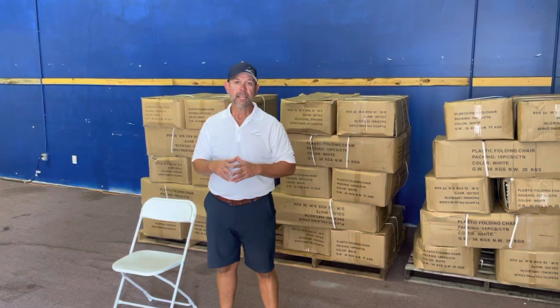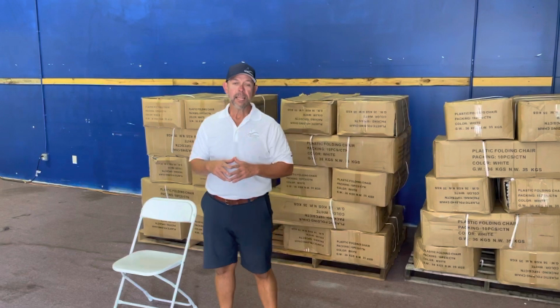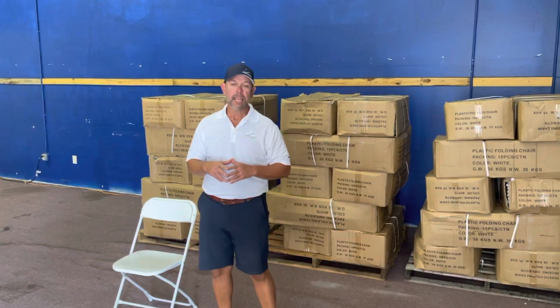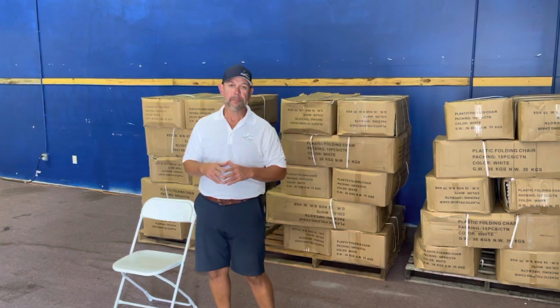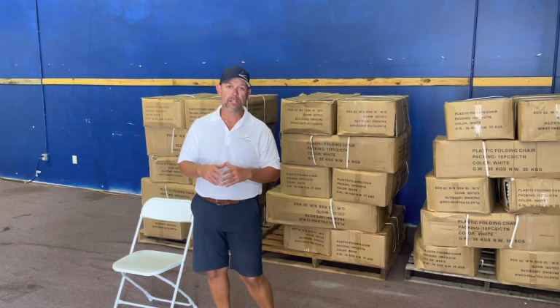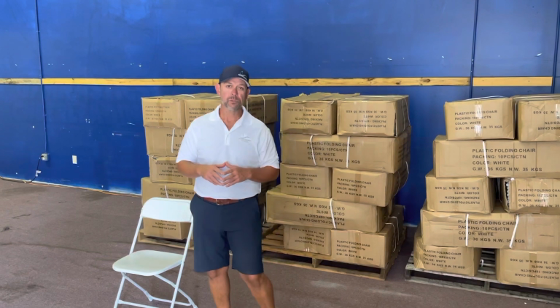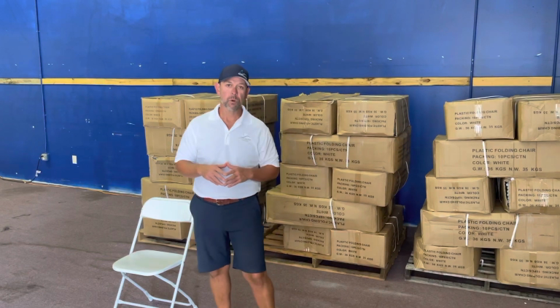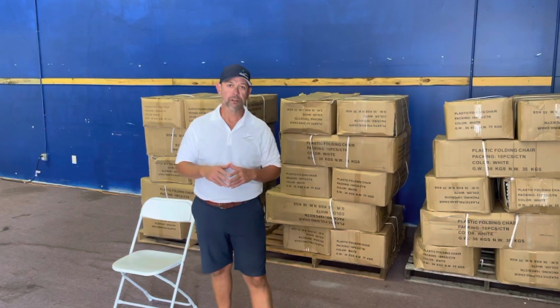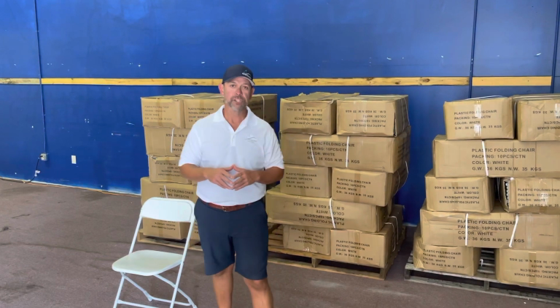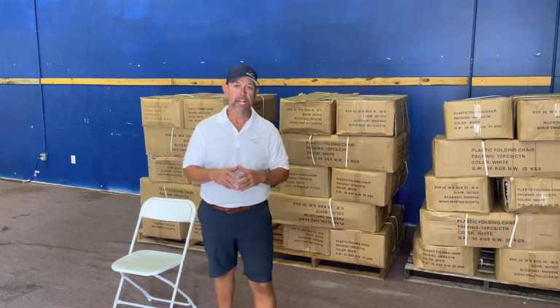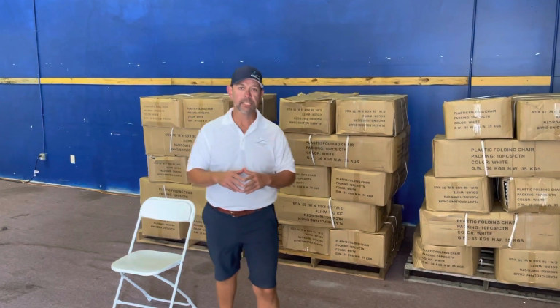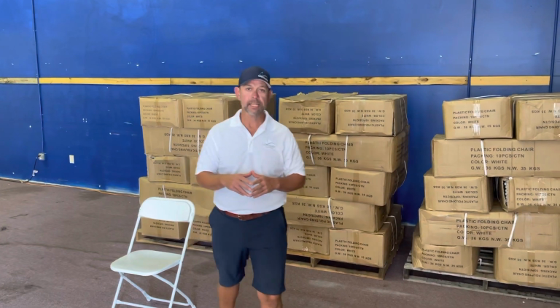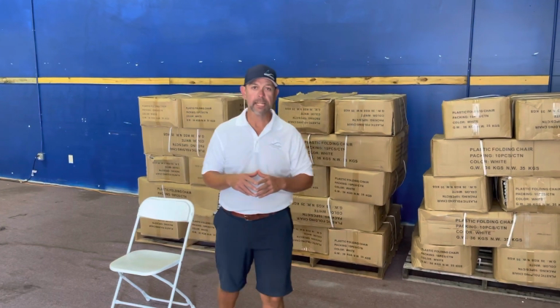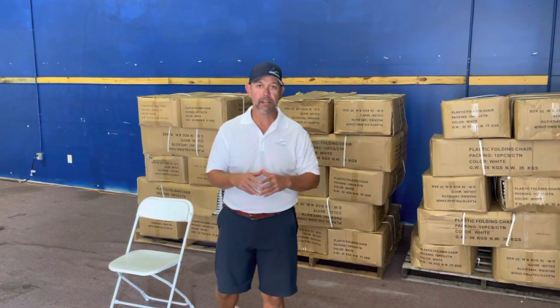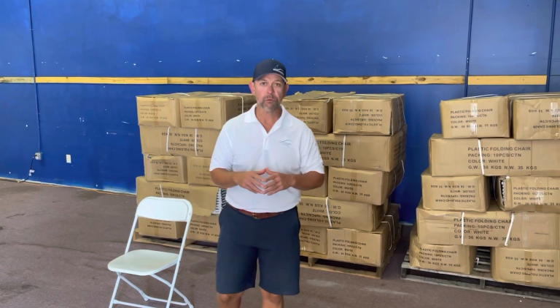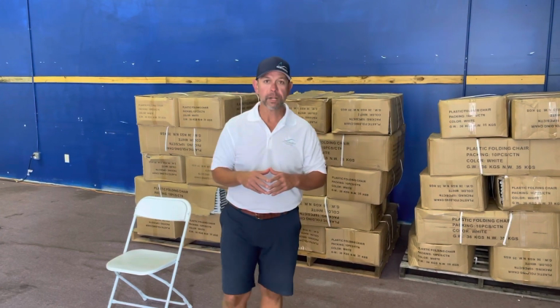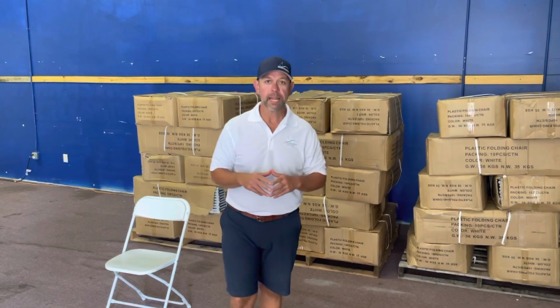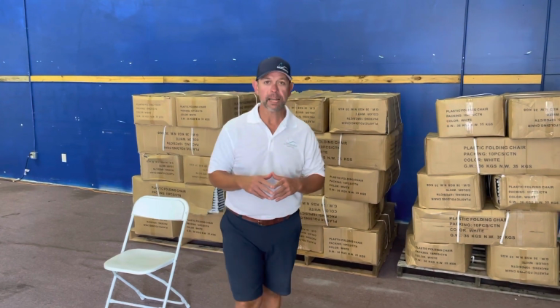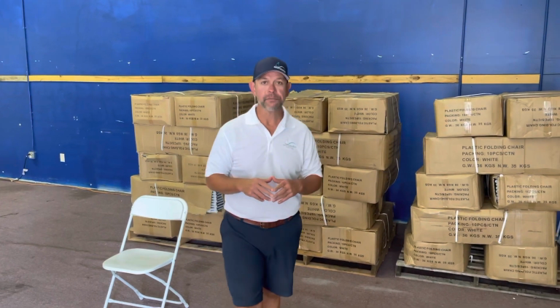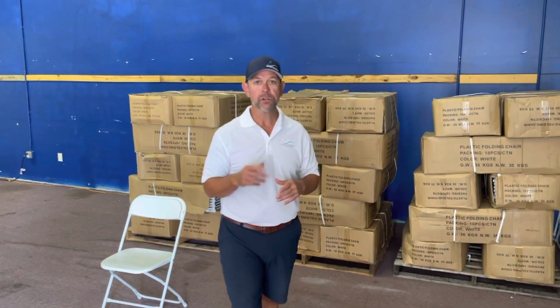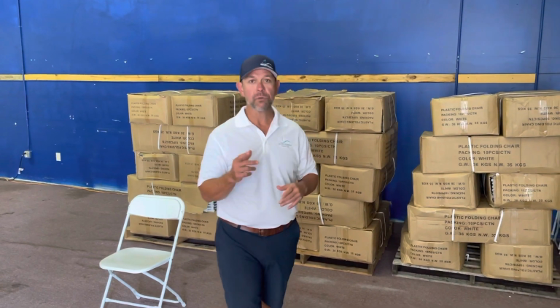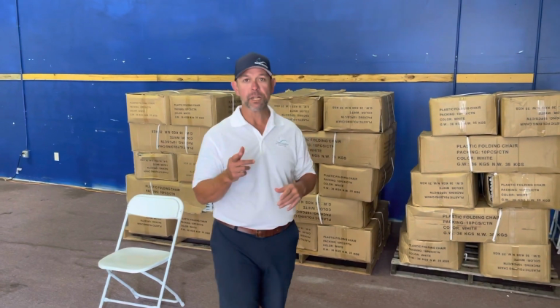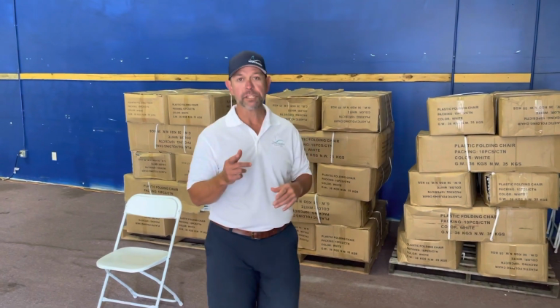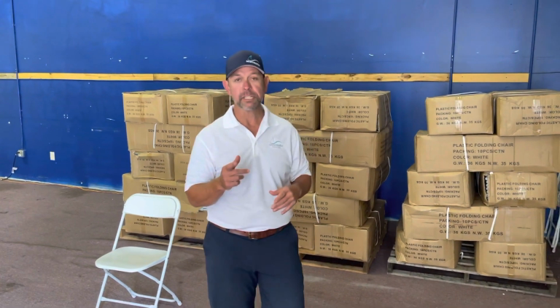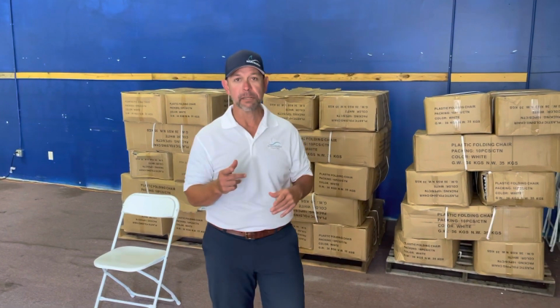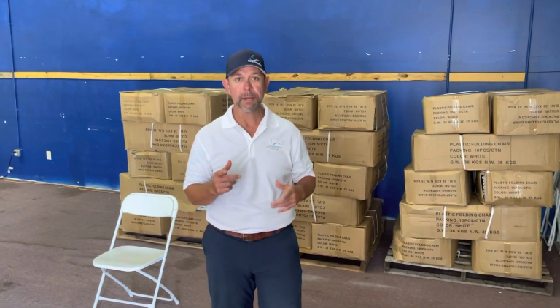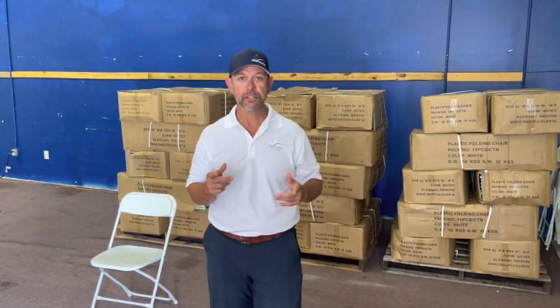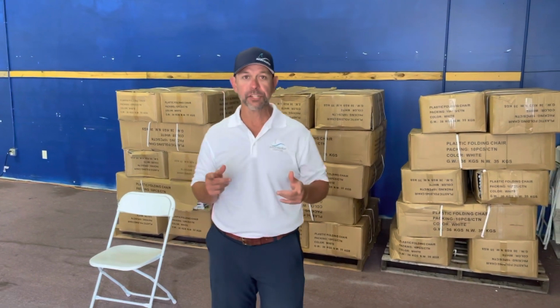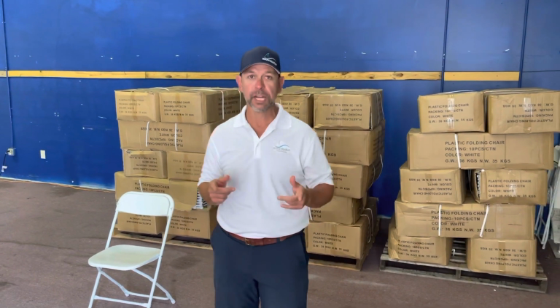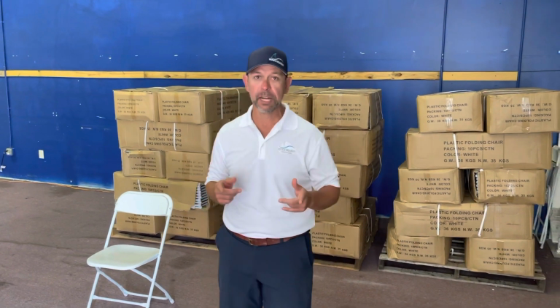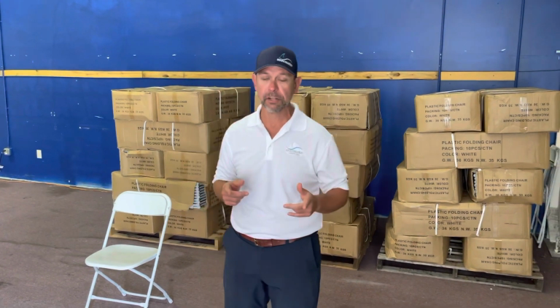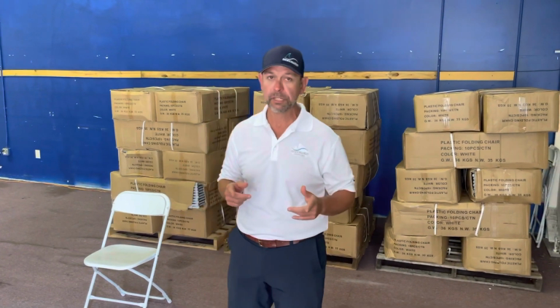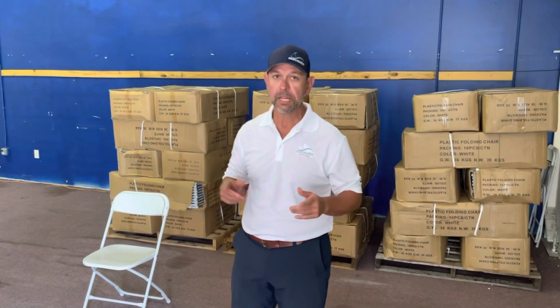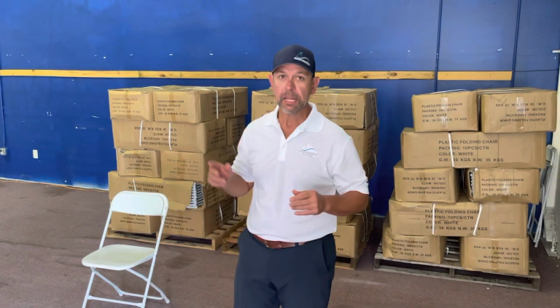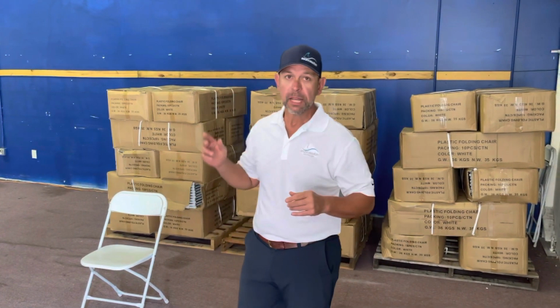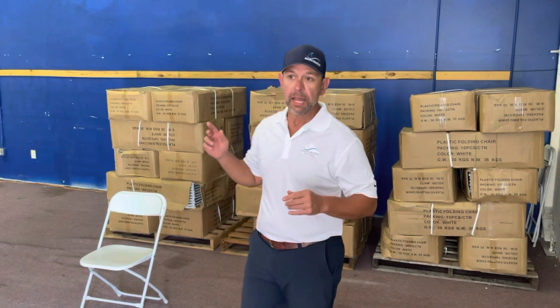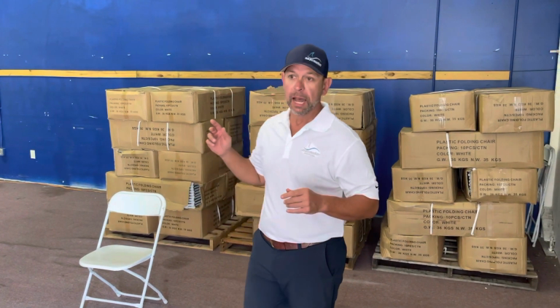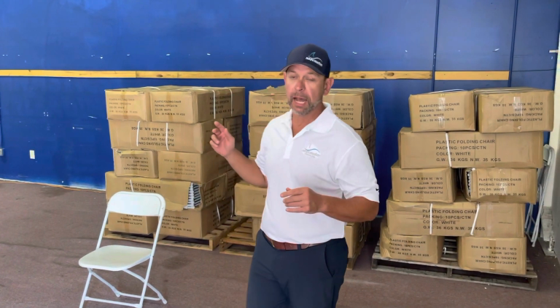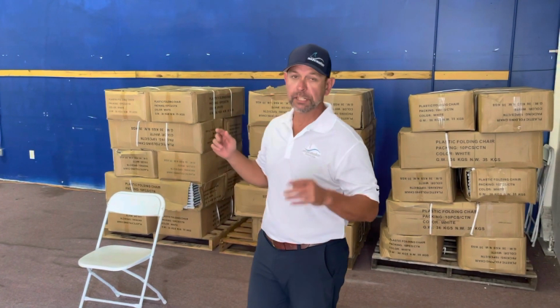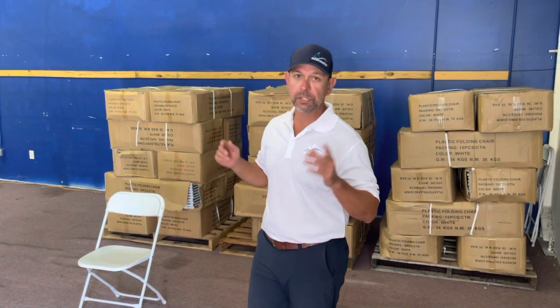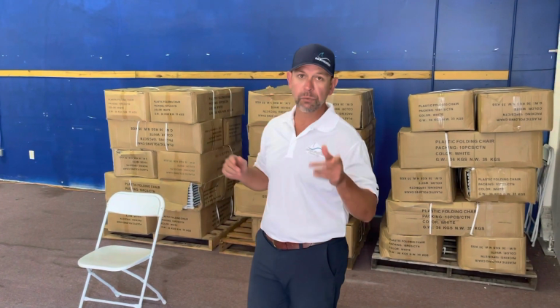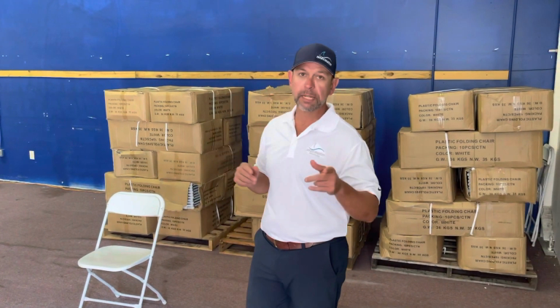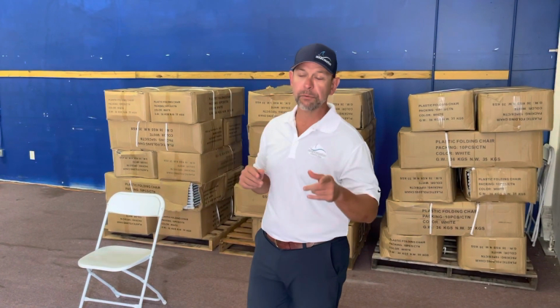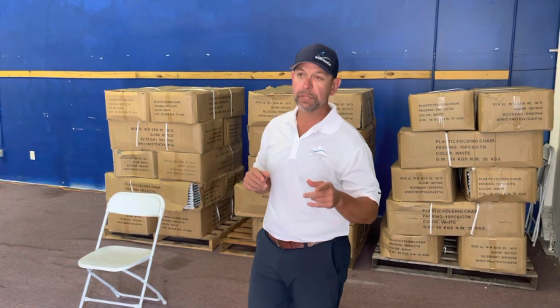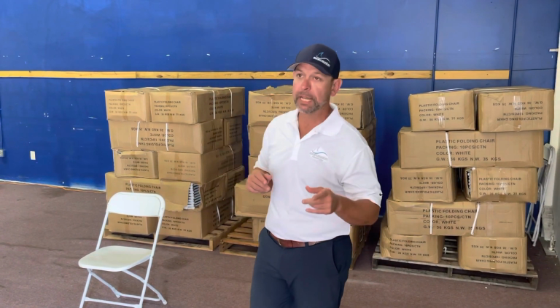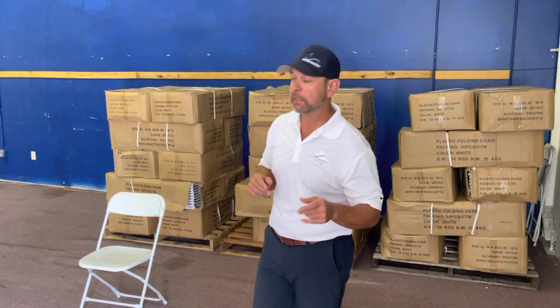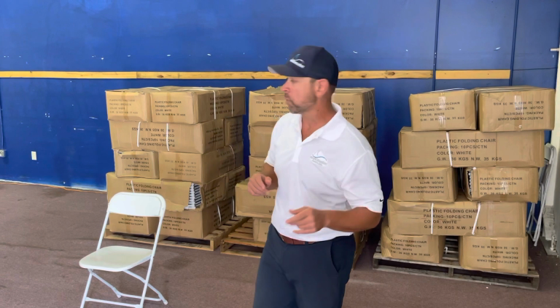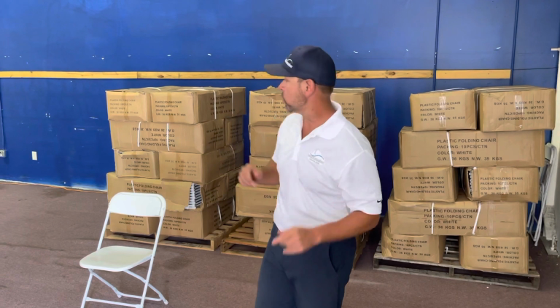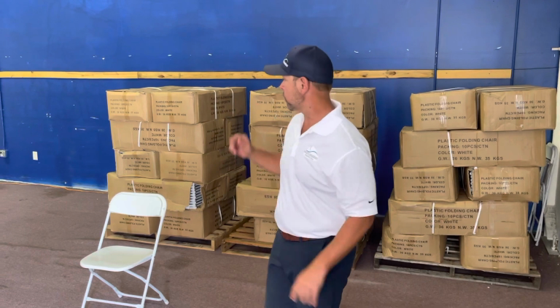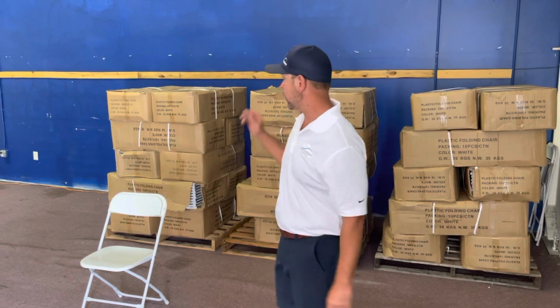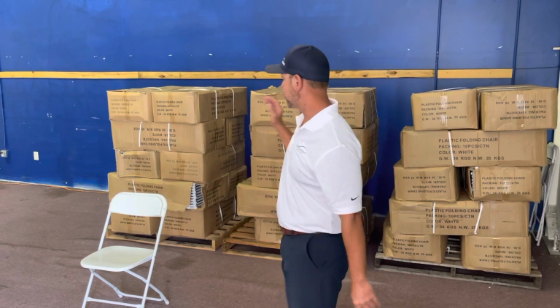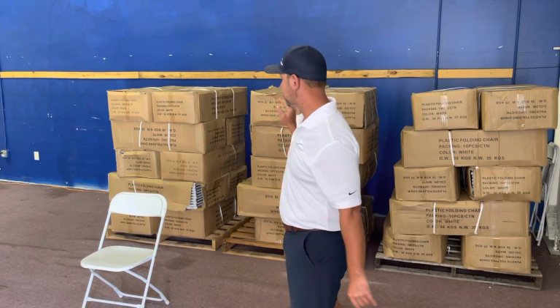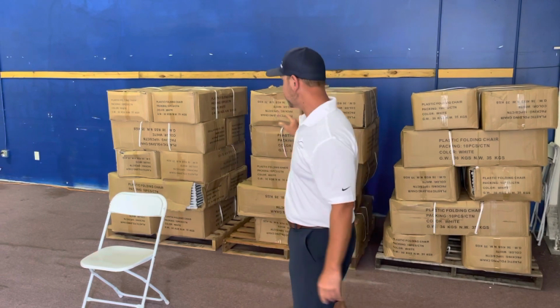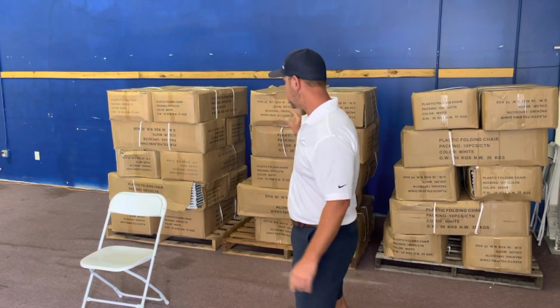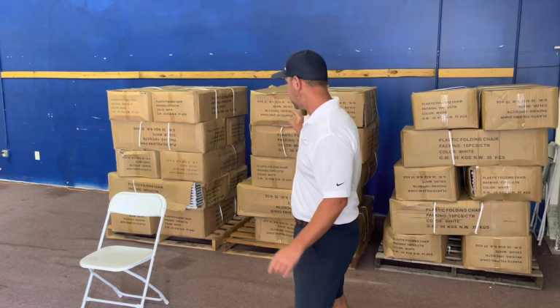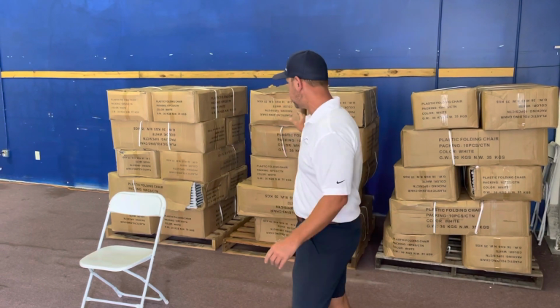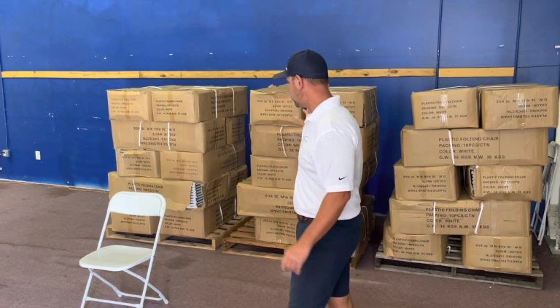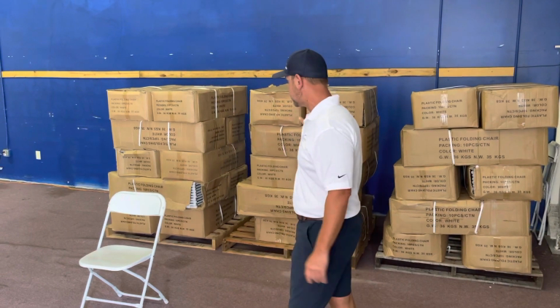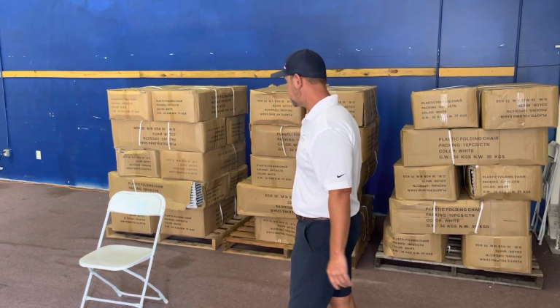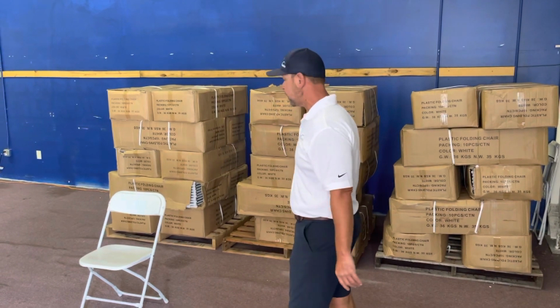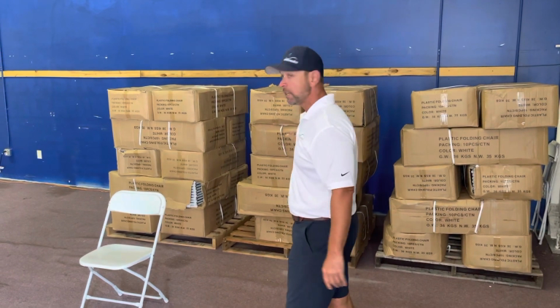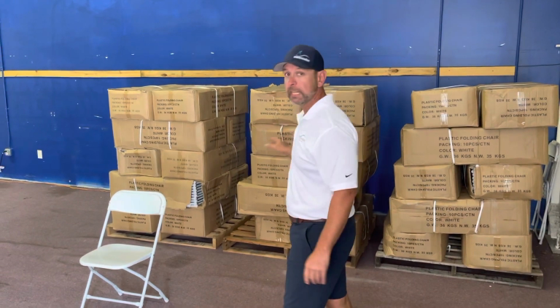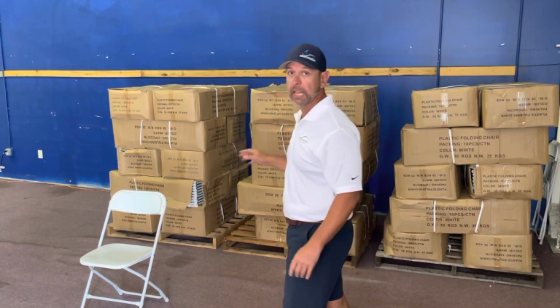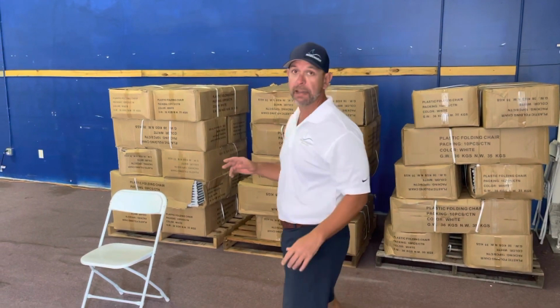Hey Bounce Water, Jason here. We had a few questions about chairs, I just want to get with you guys real quick. We have 370 left.